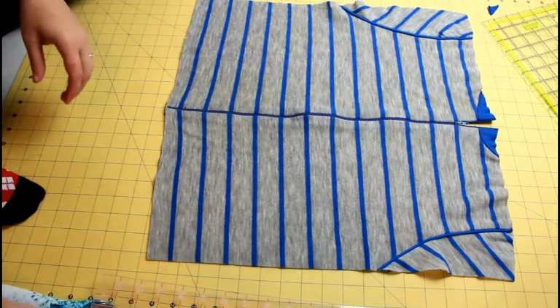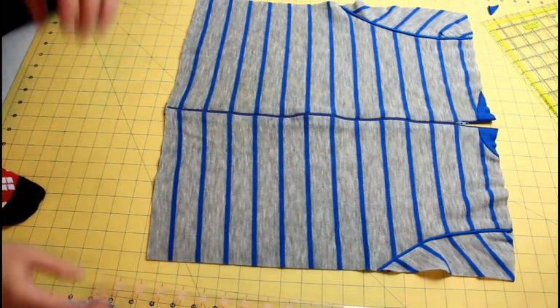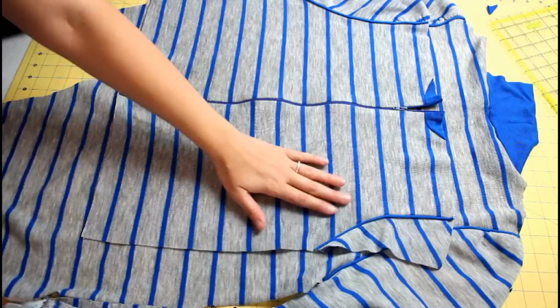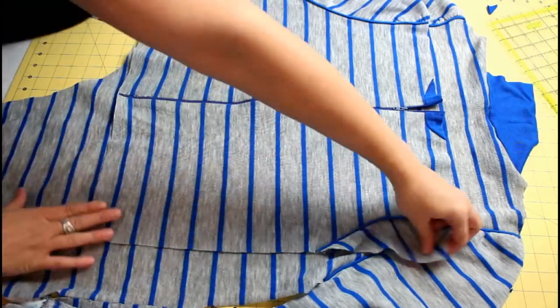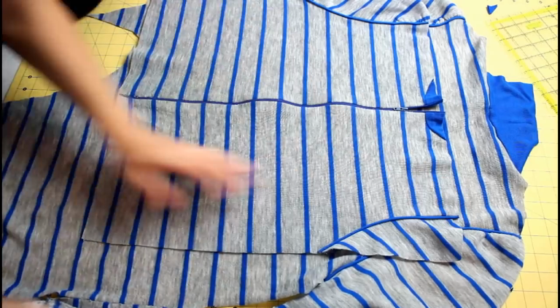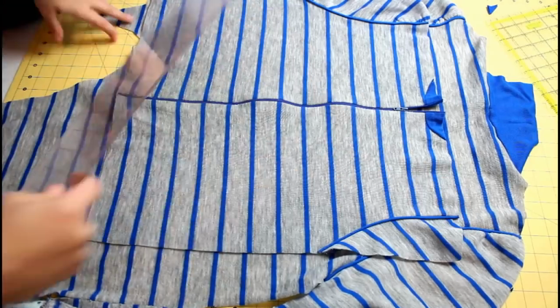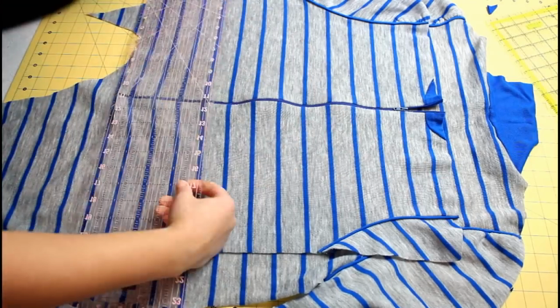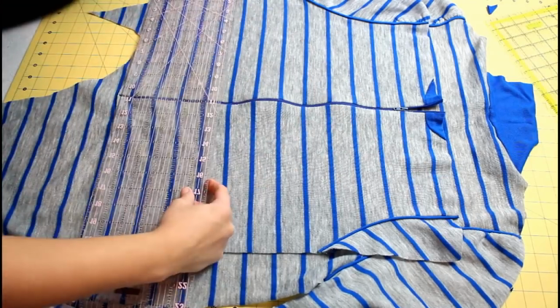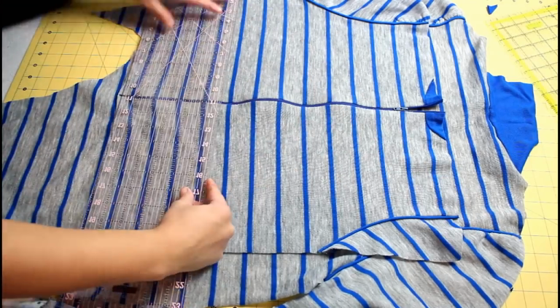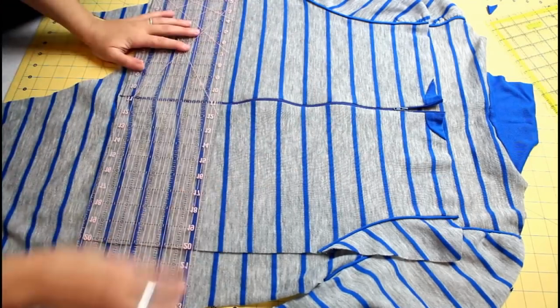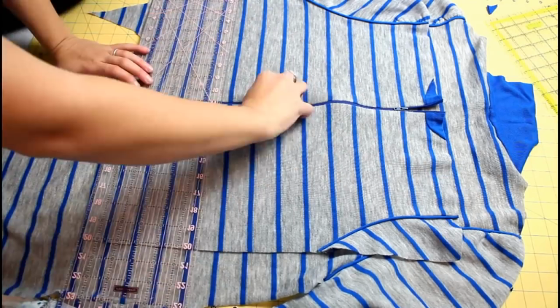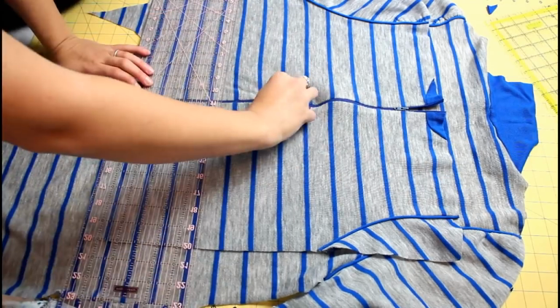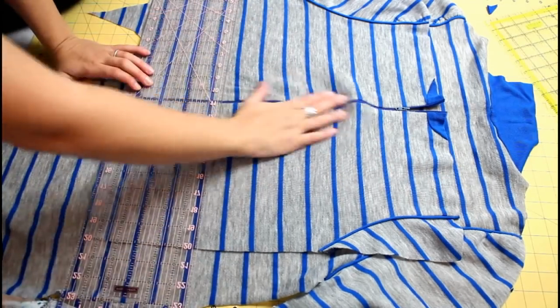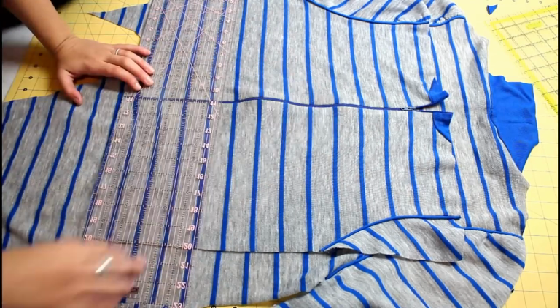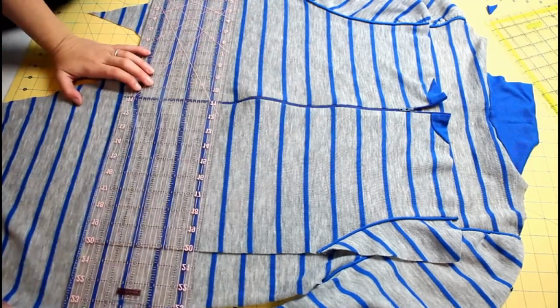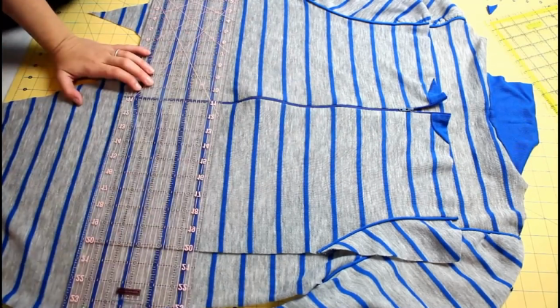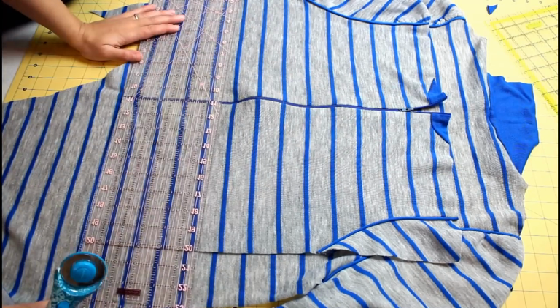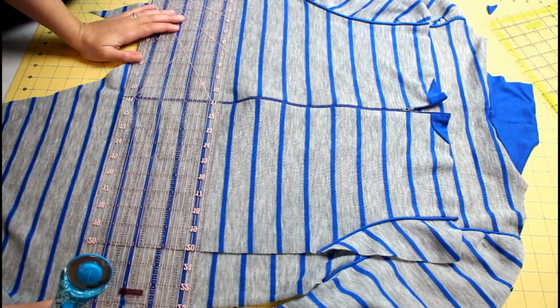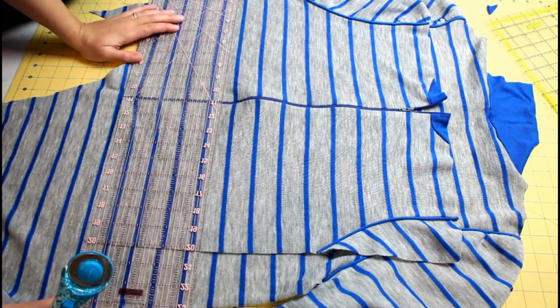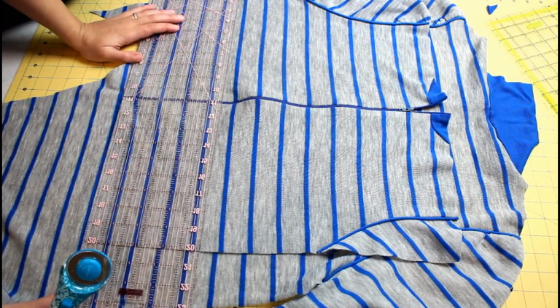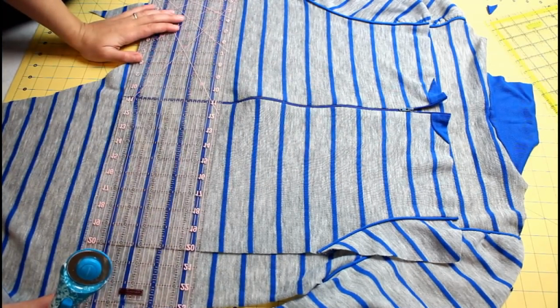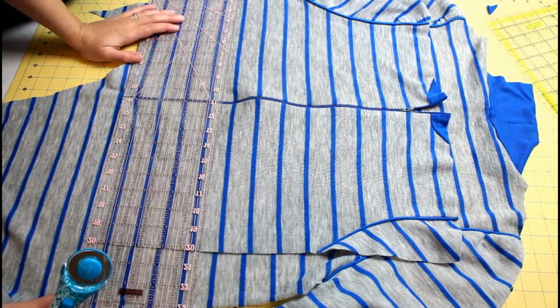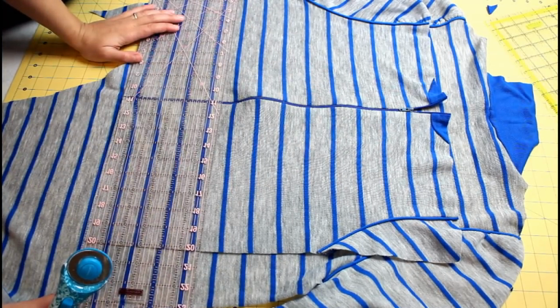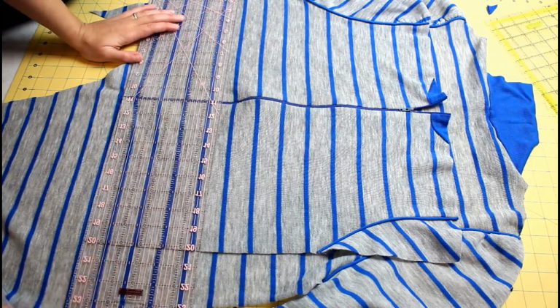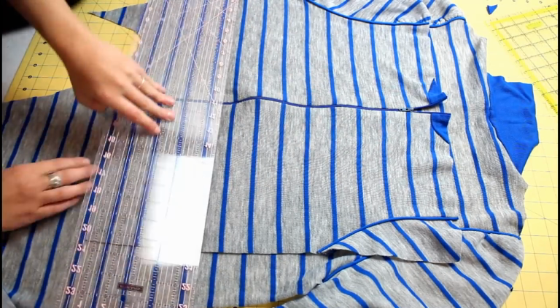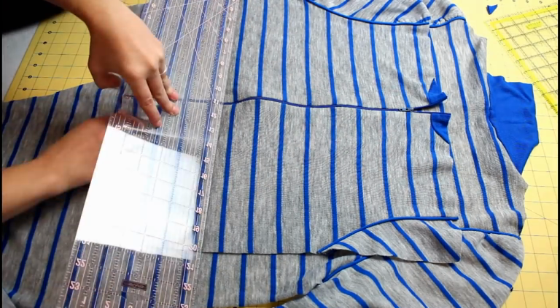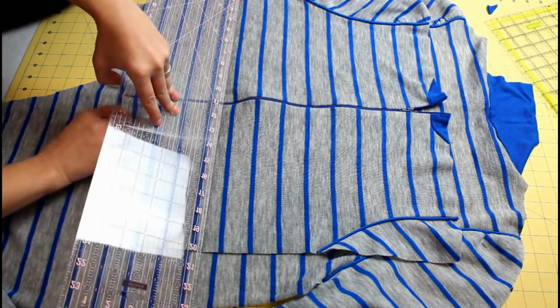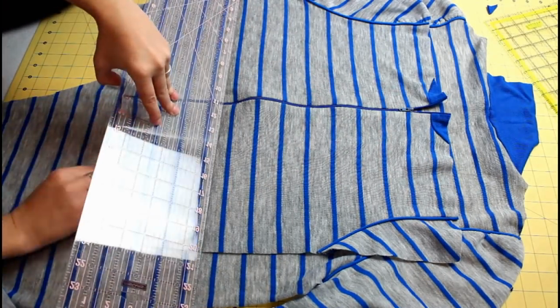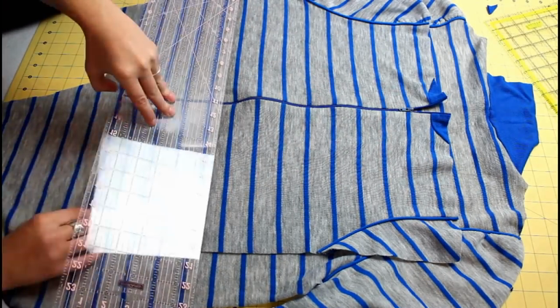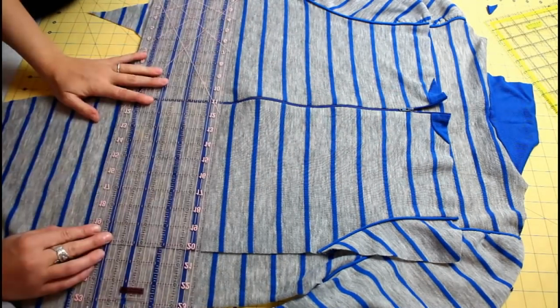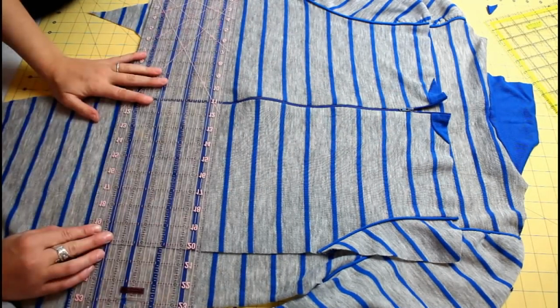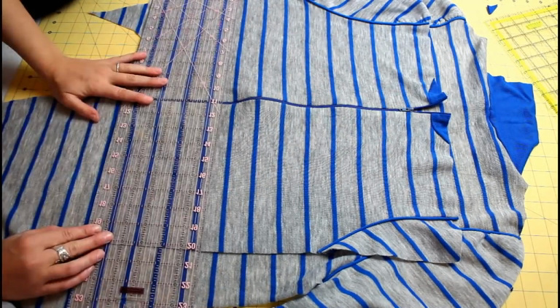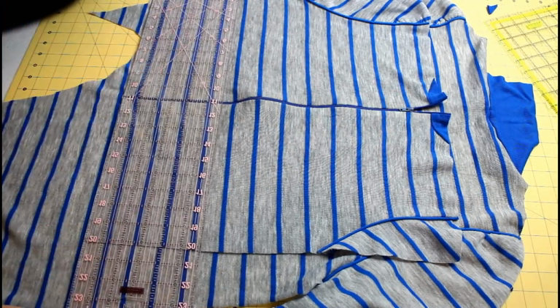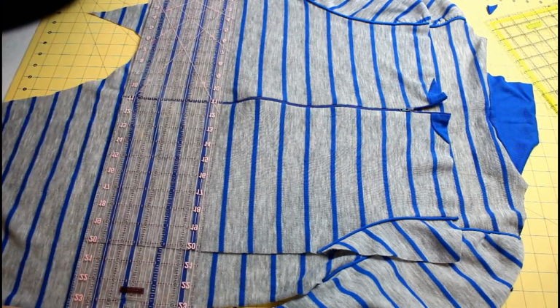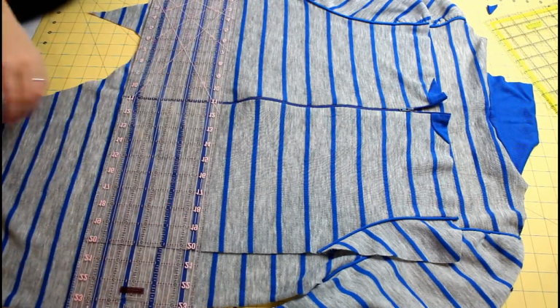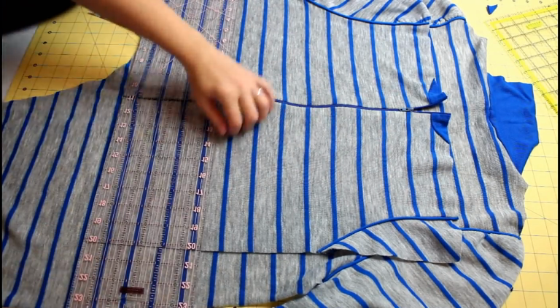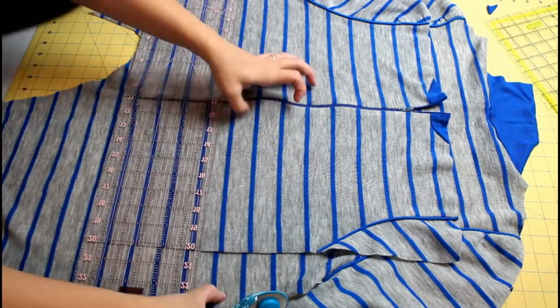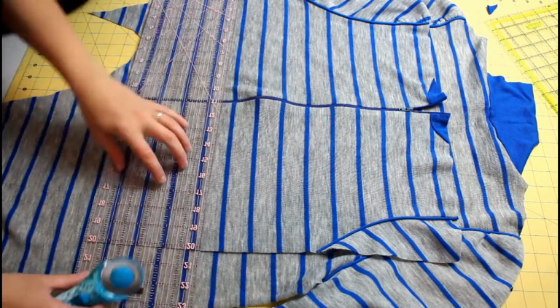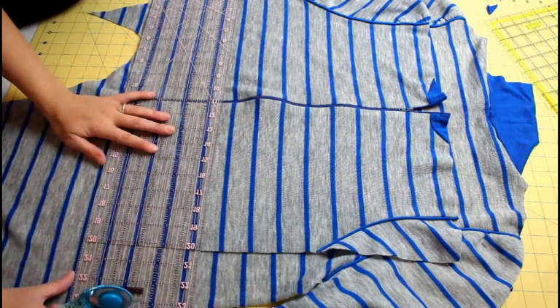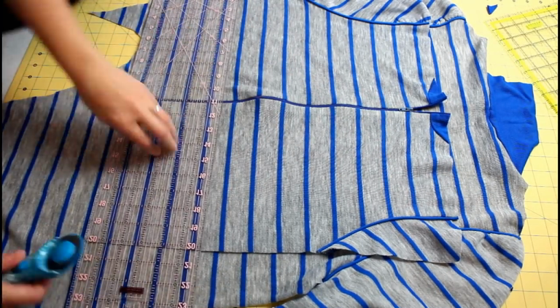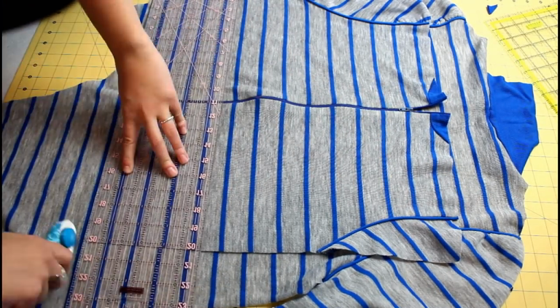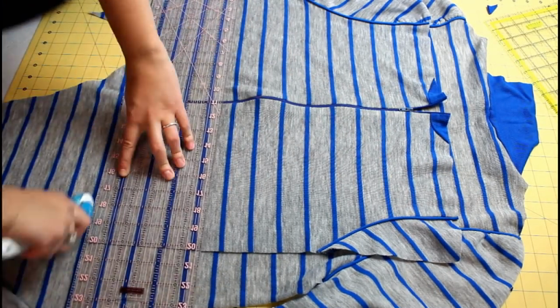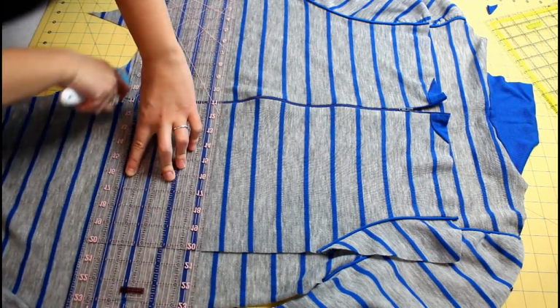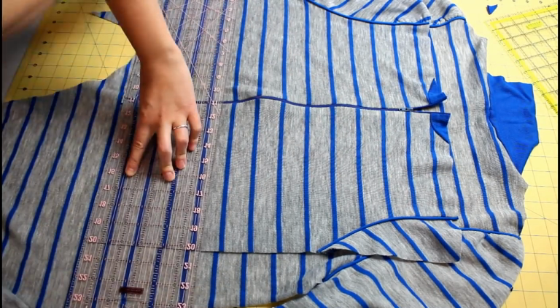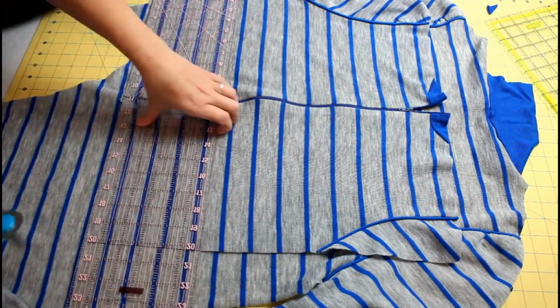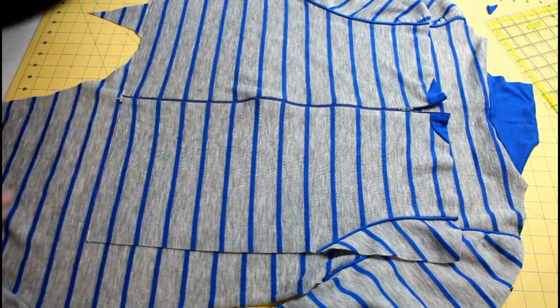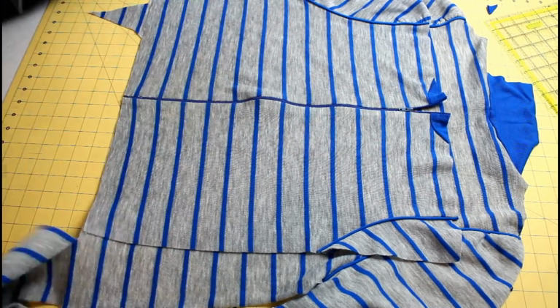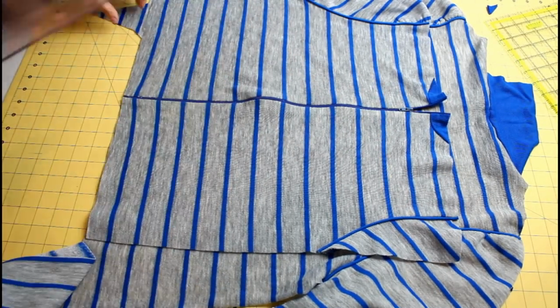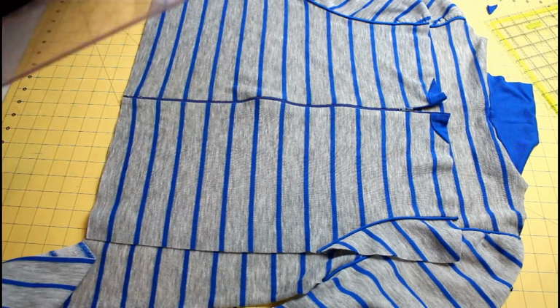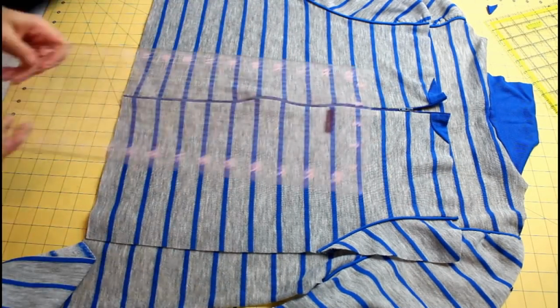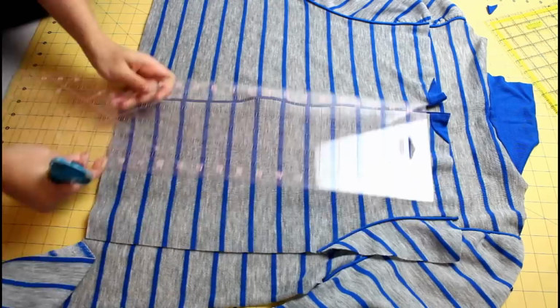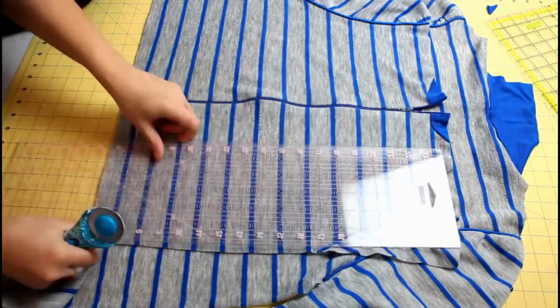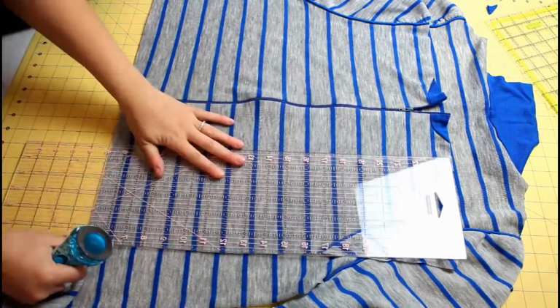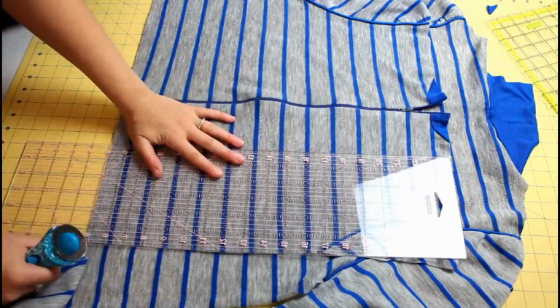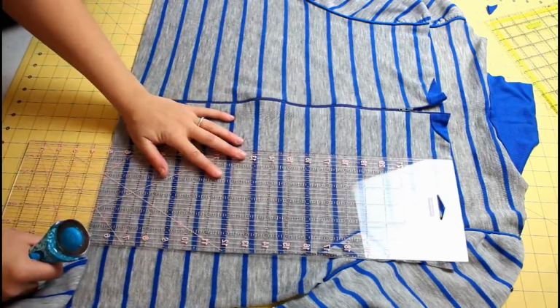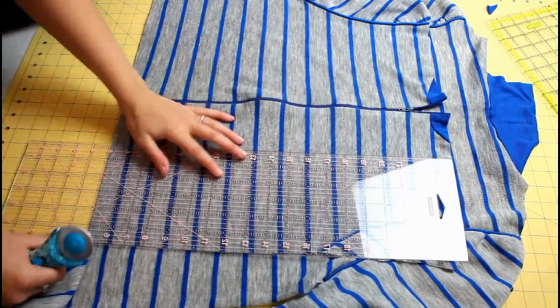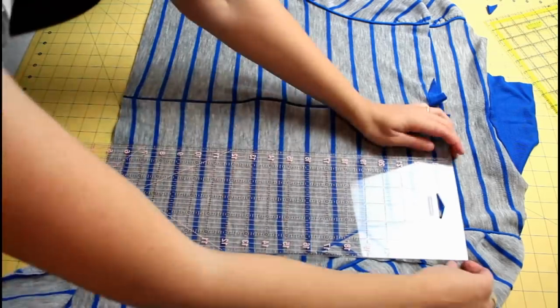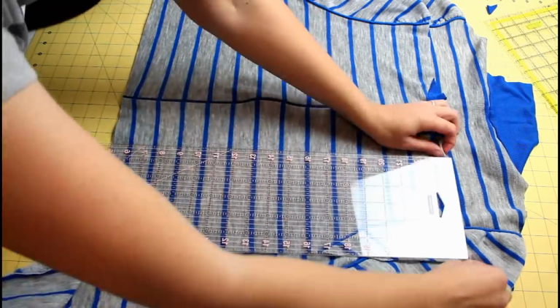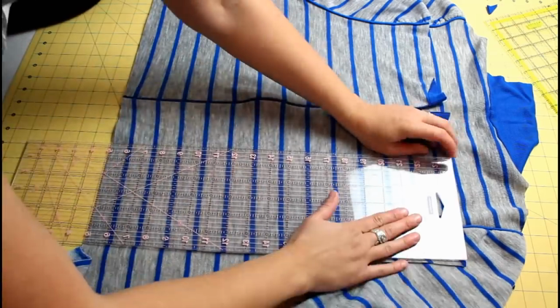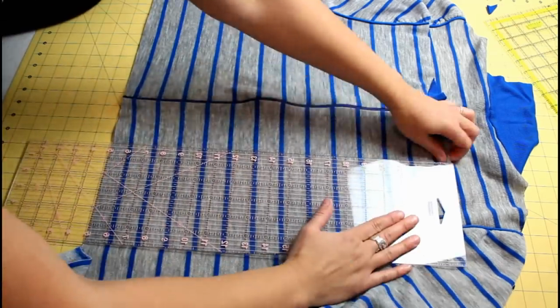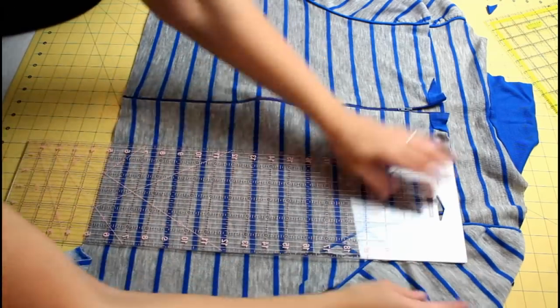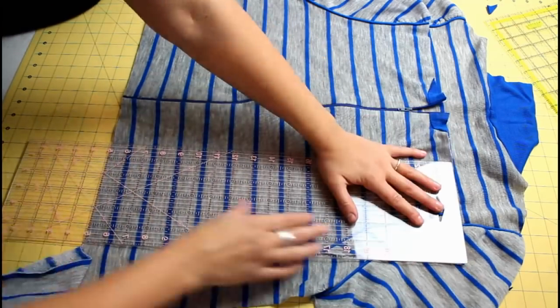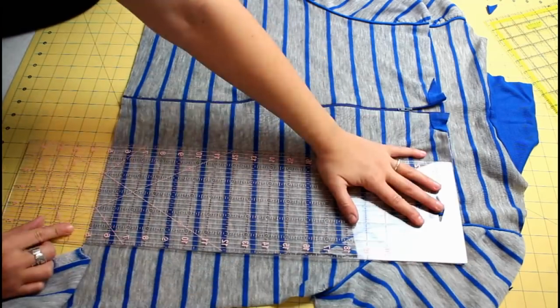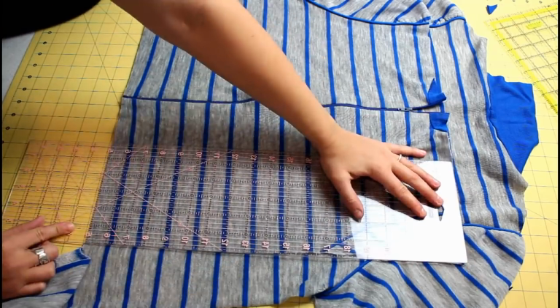I like to use the first piece as a guide for cutting the back piece. This helps it go a little quicker.